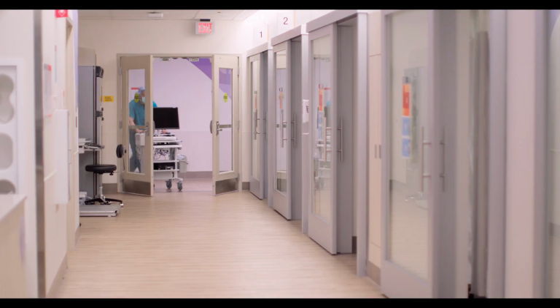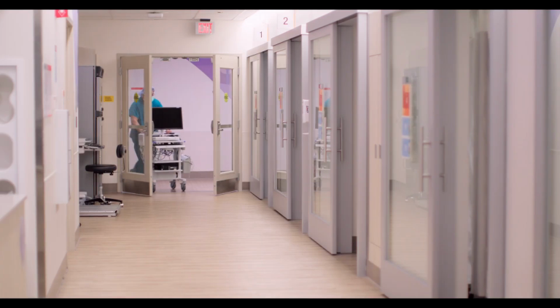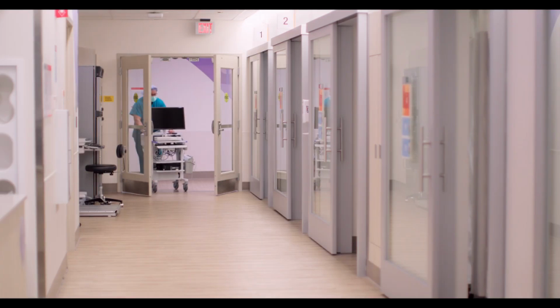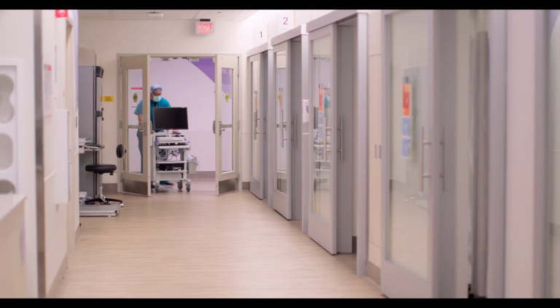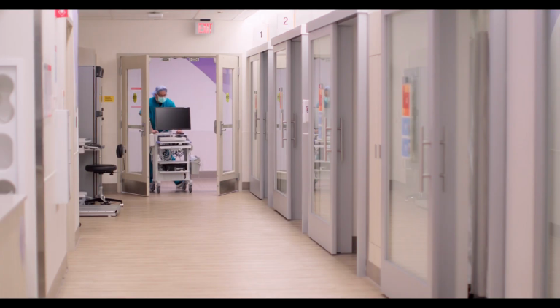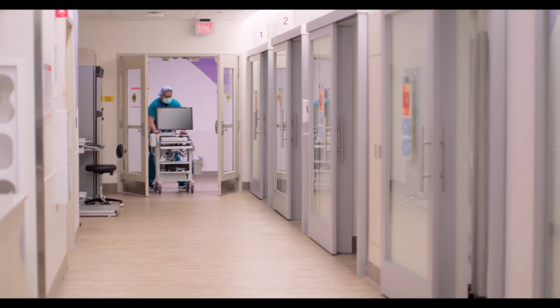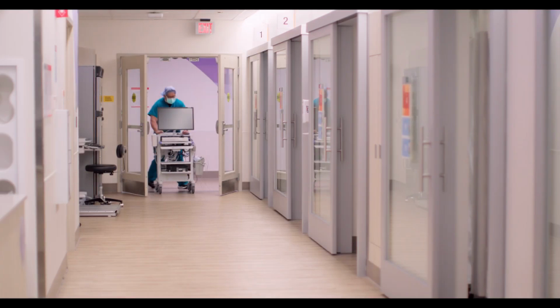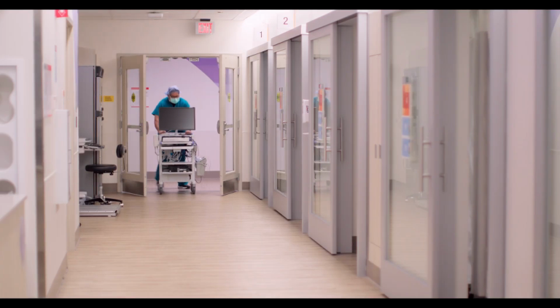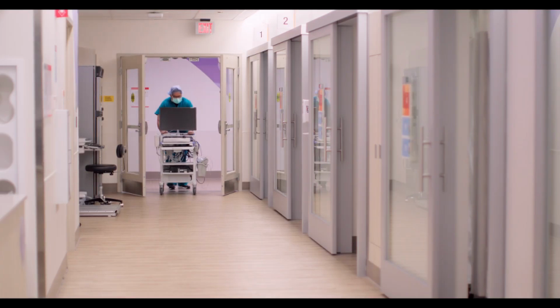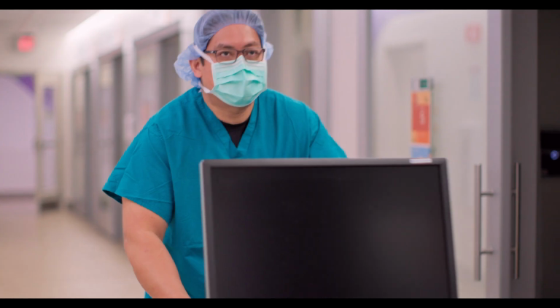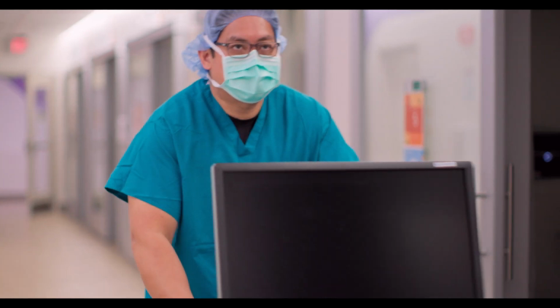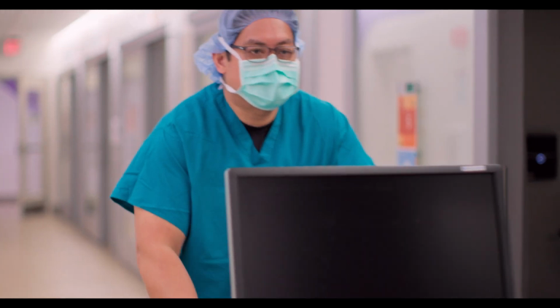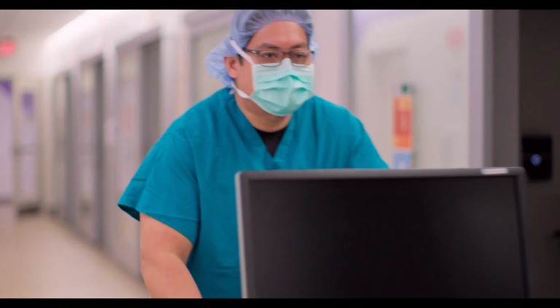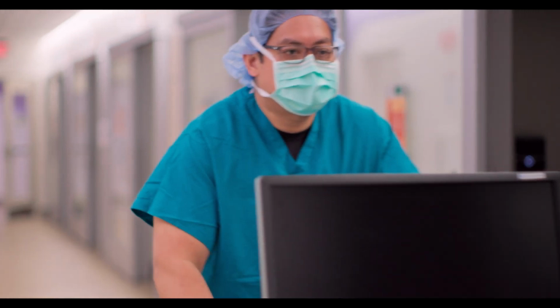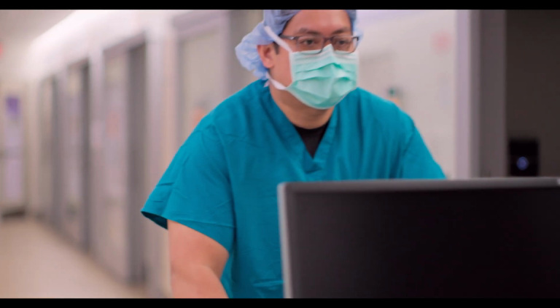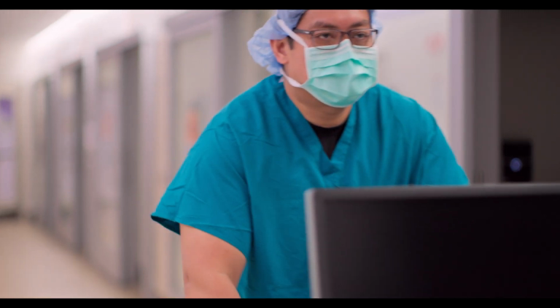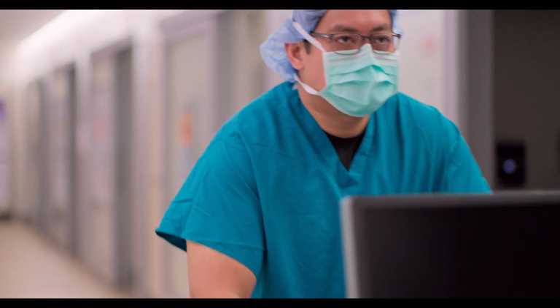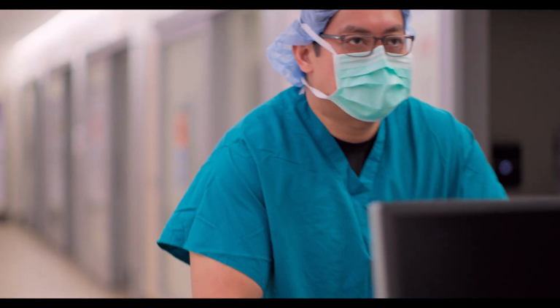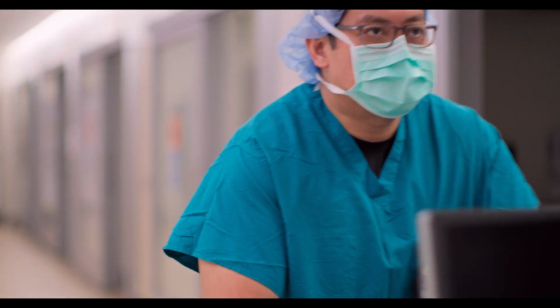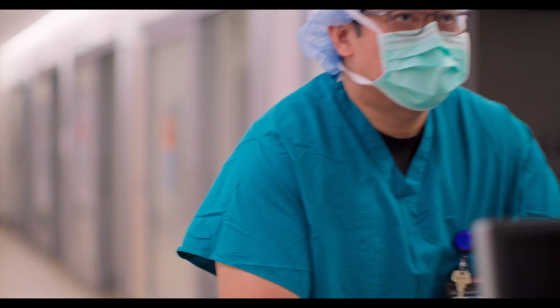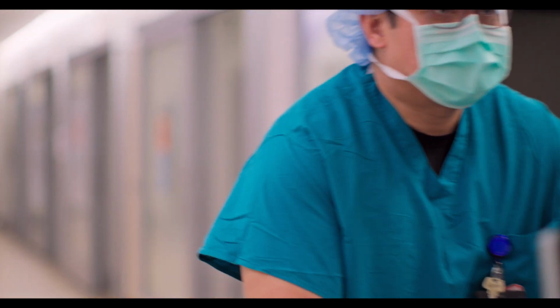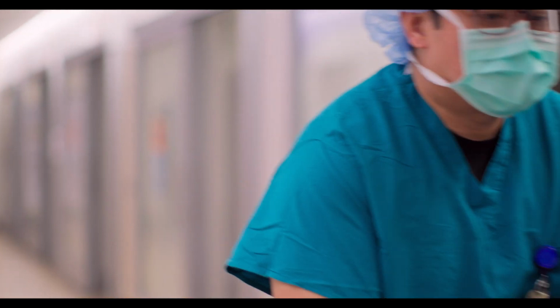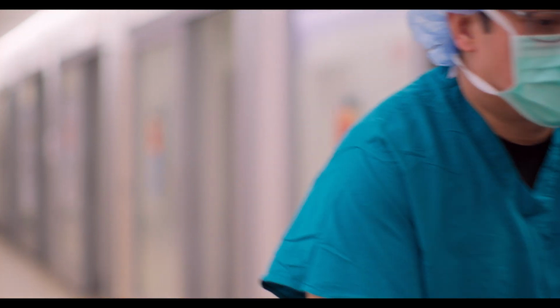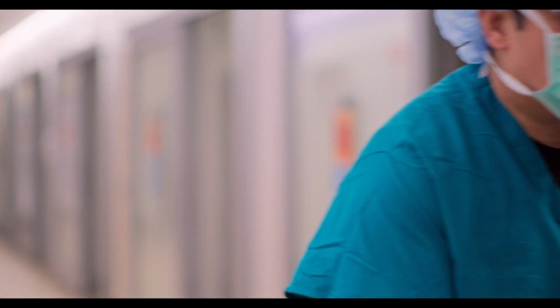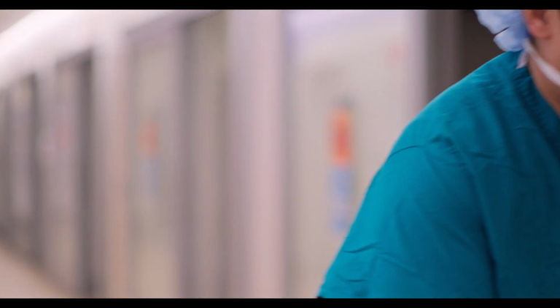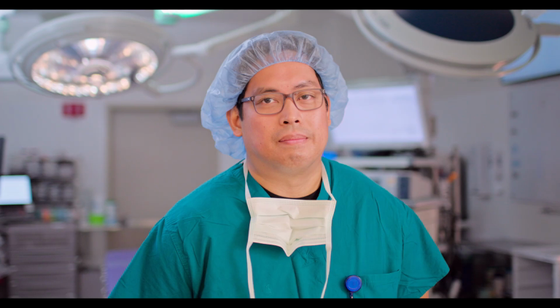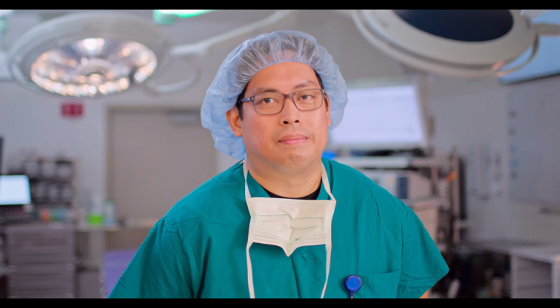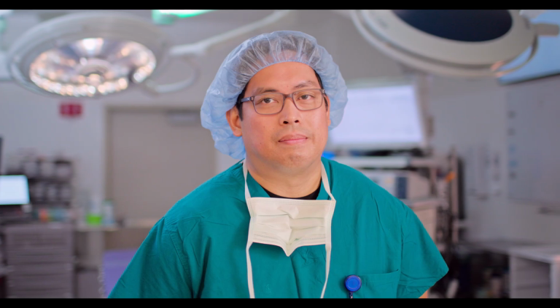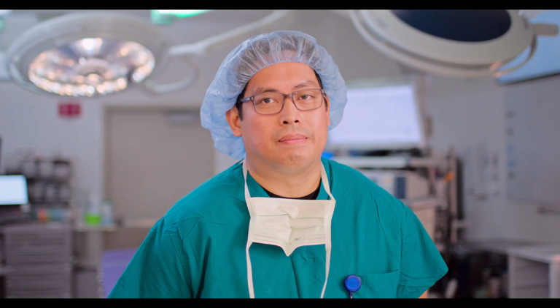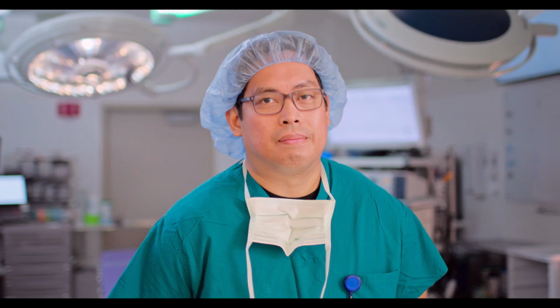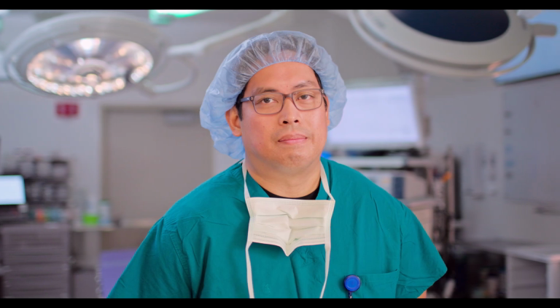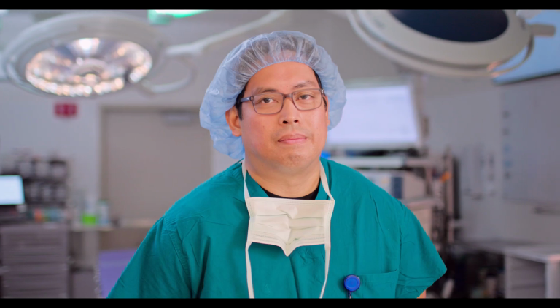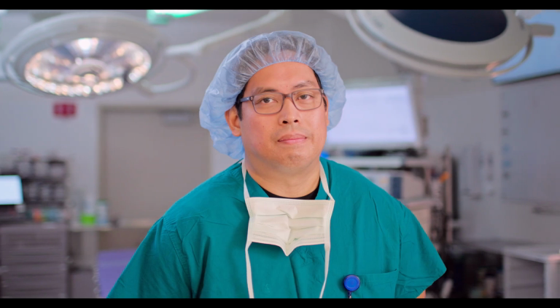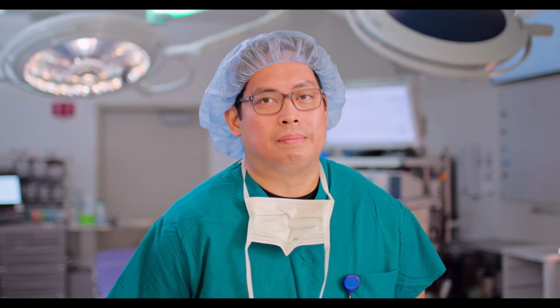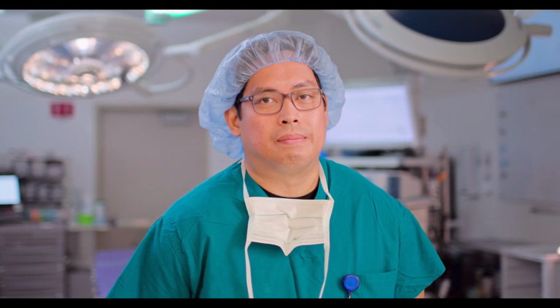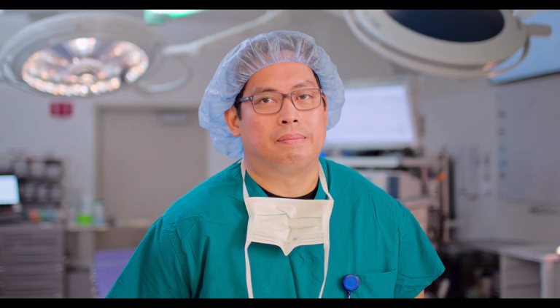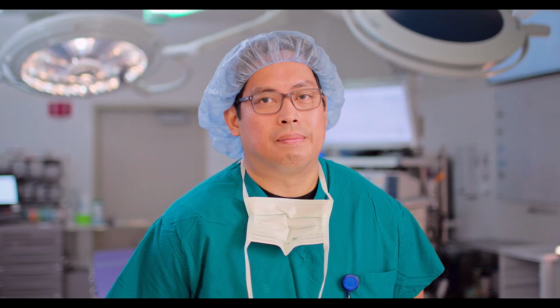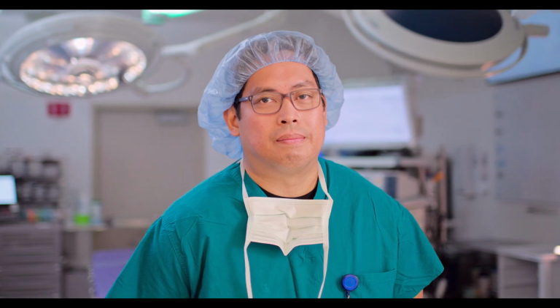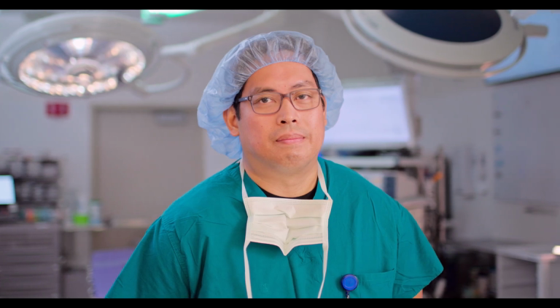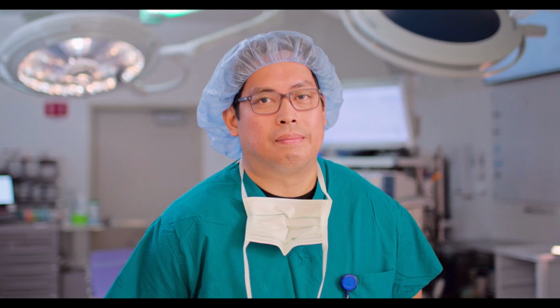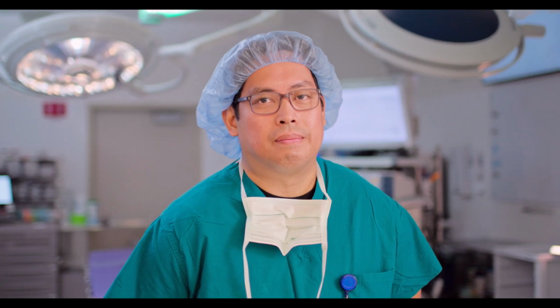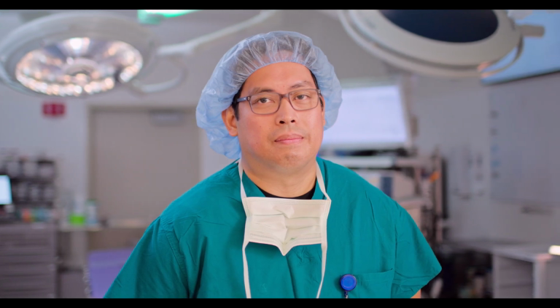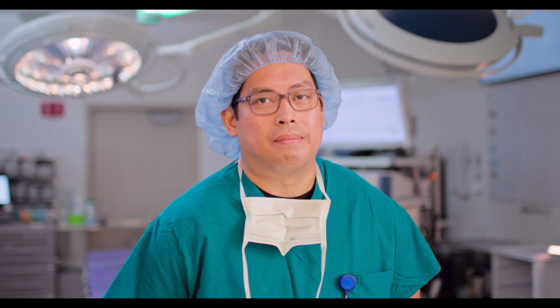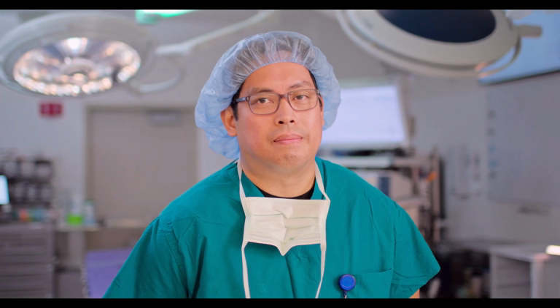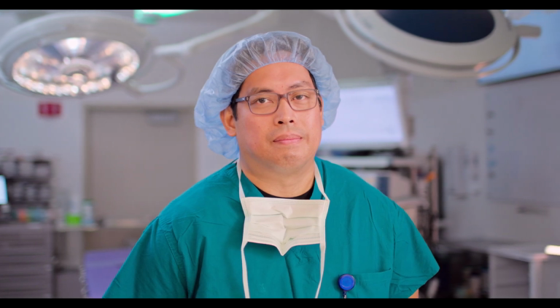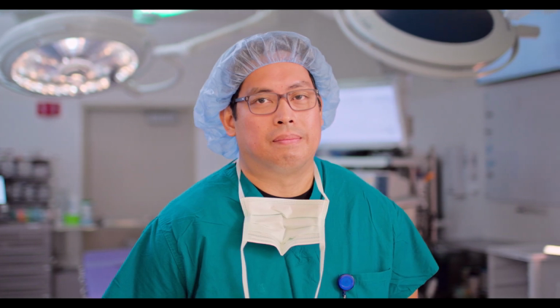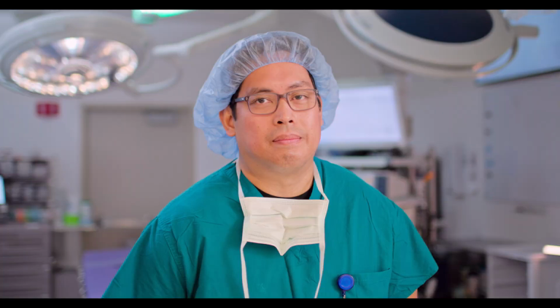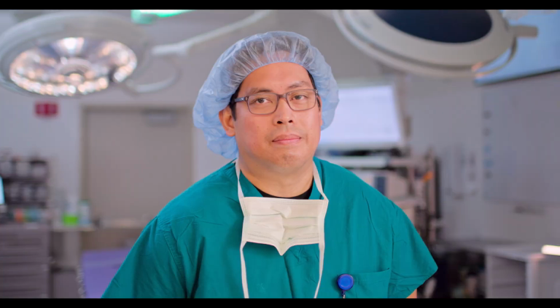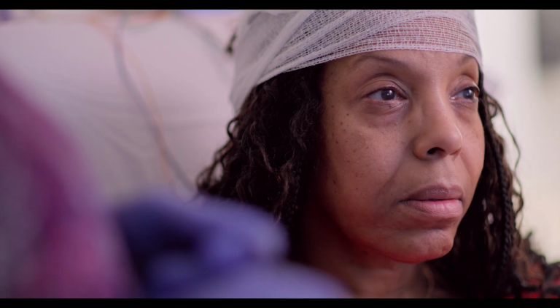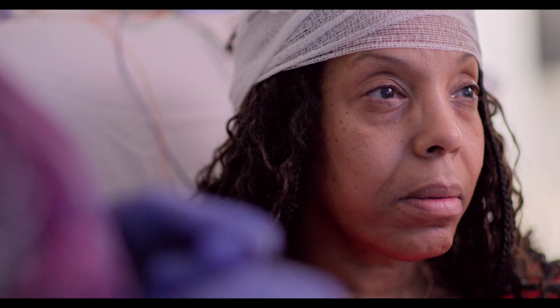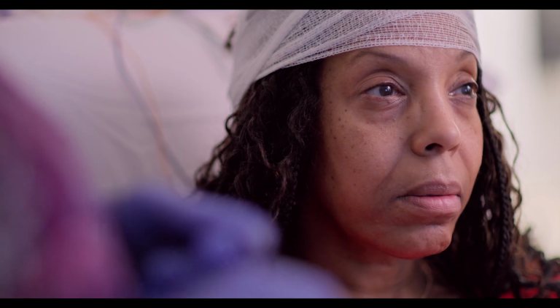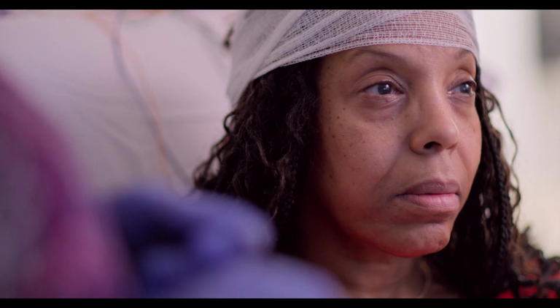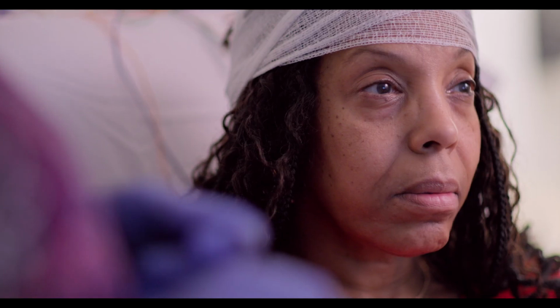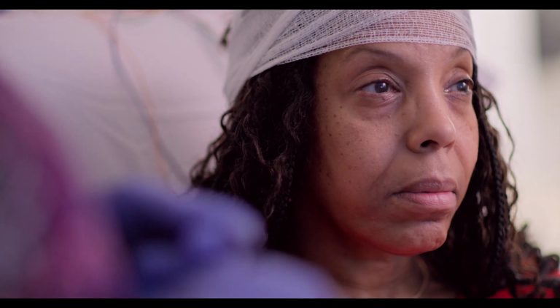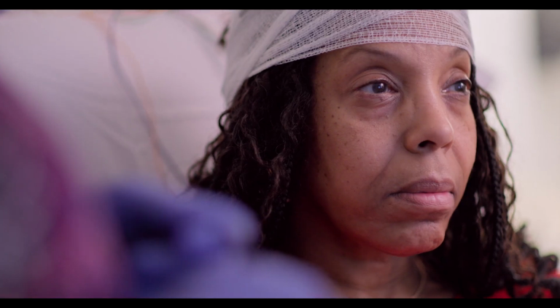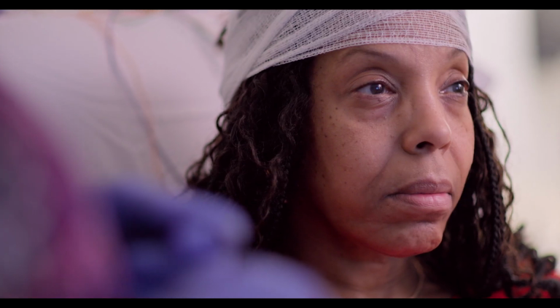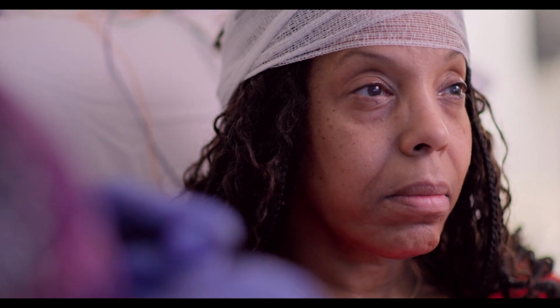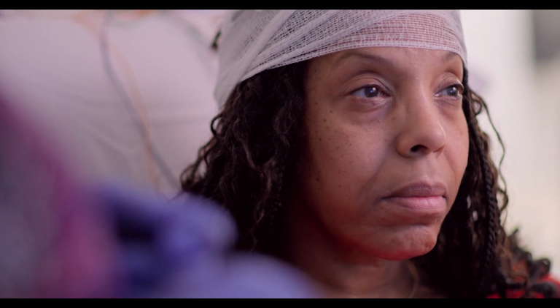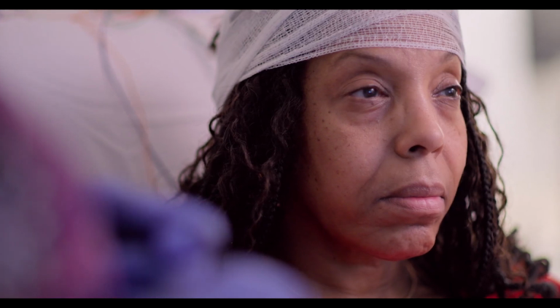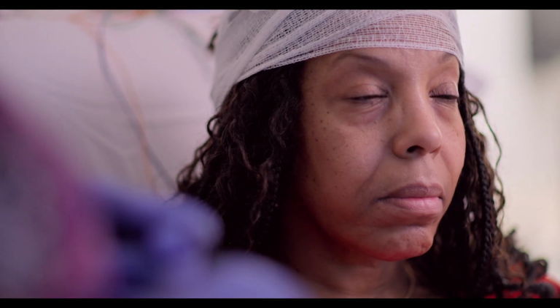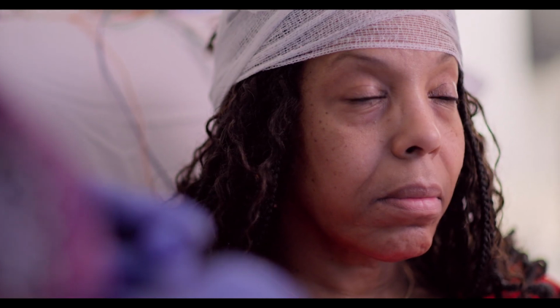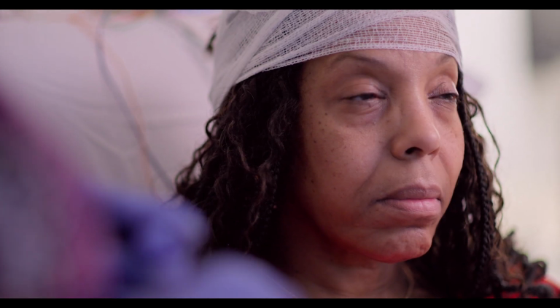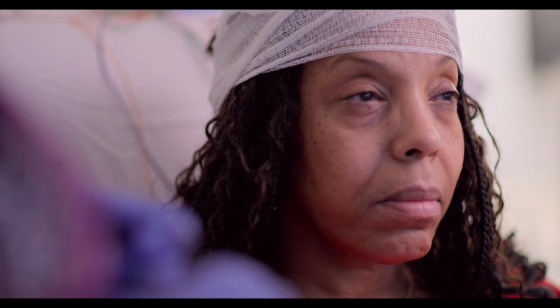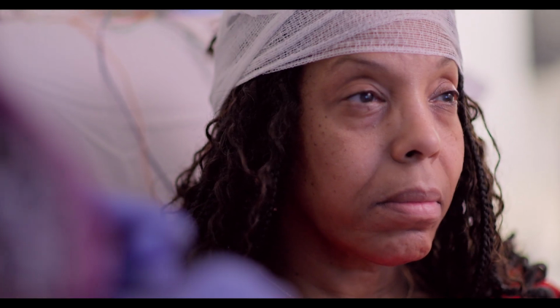Neurodiagnostic technologists may work in an outpatient setting, in the operating room, the ICU, or in research or education.